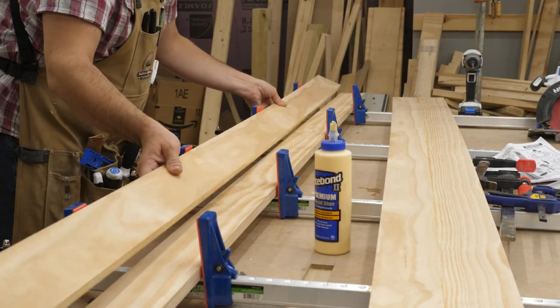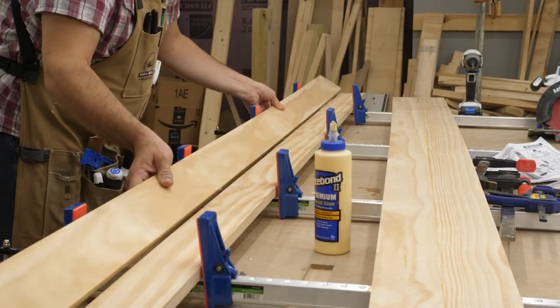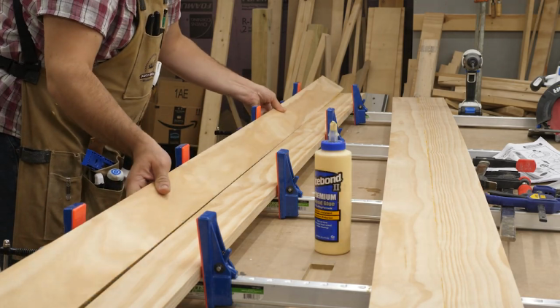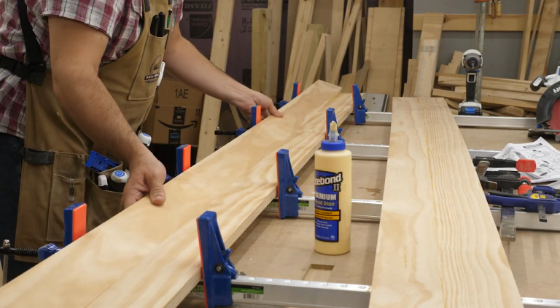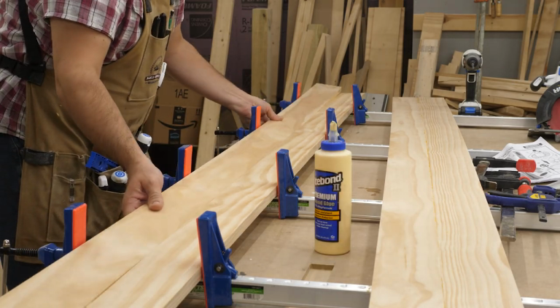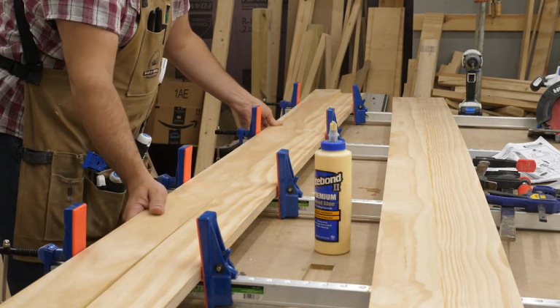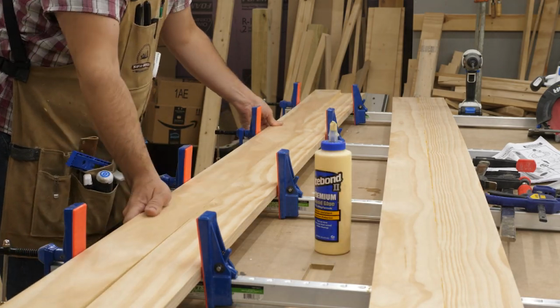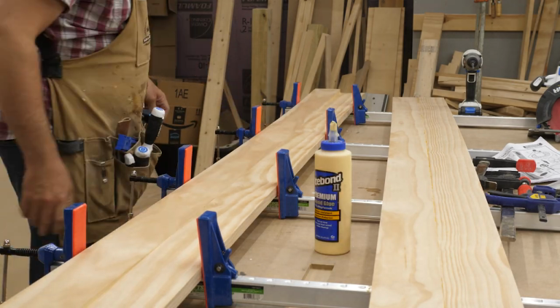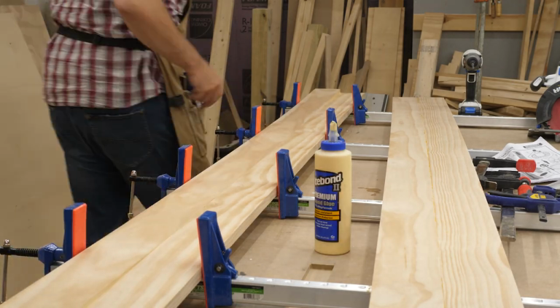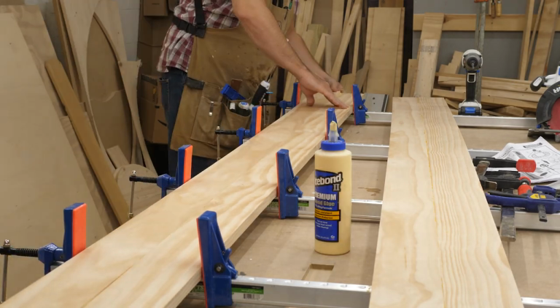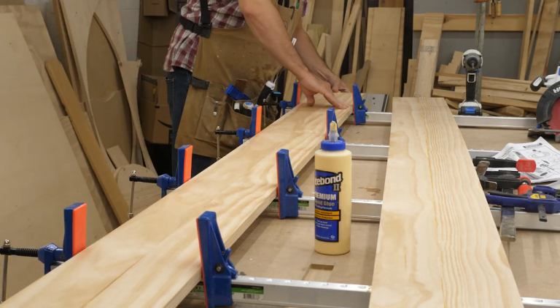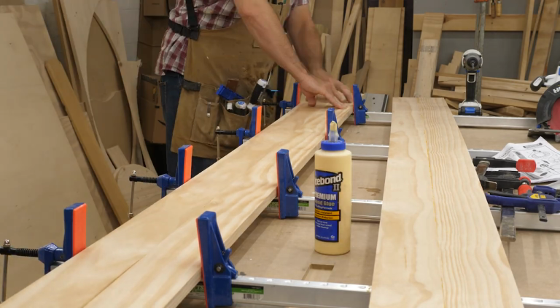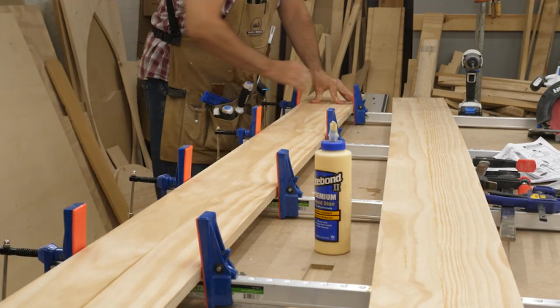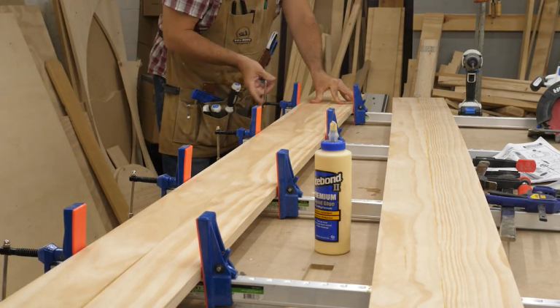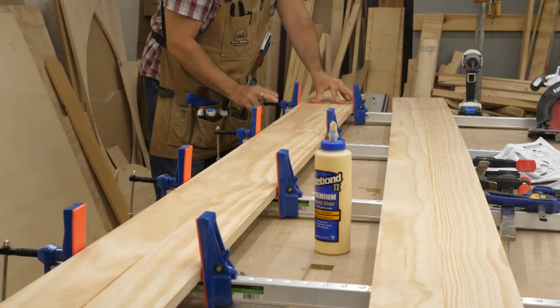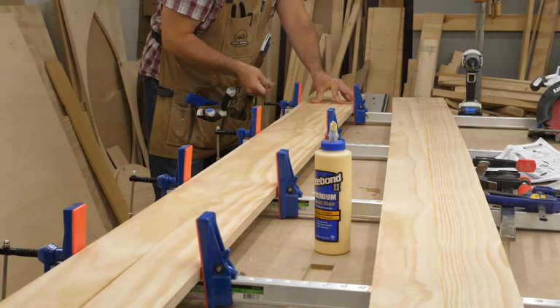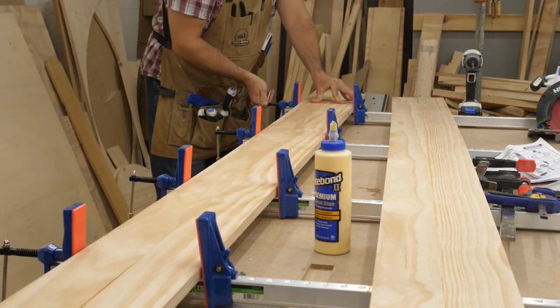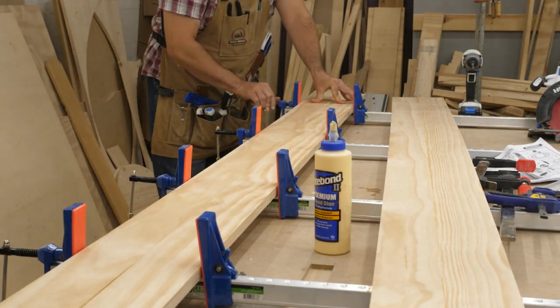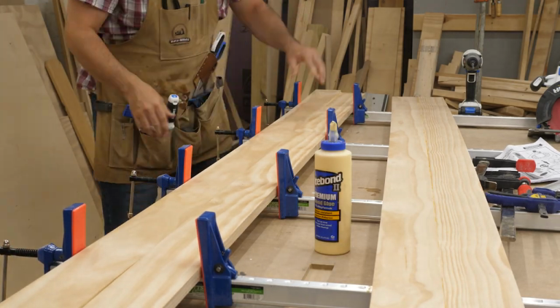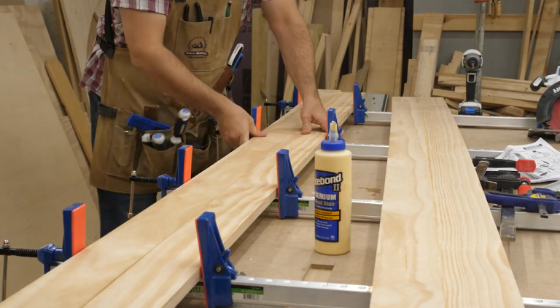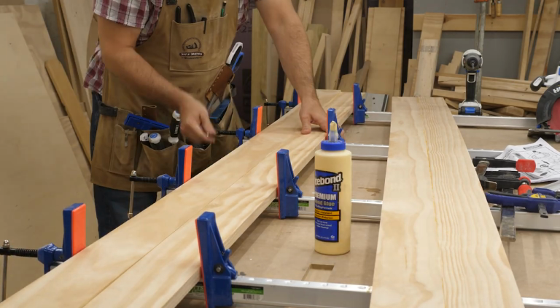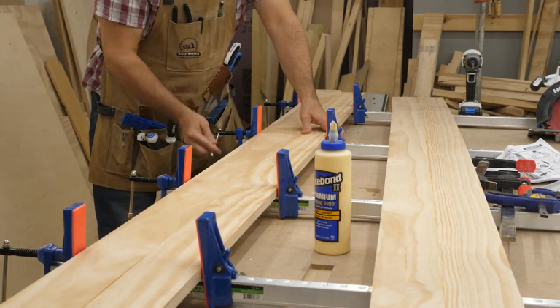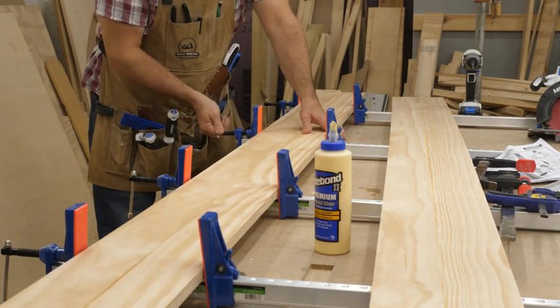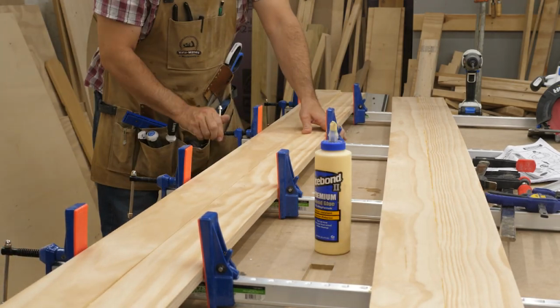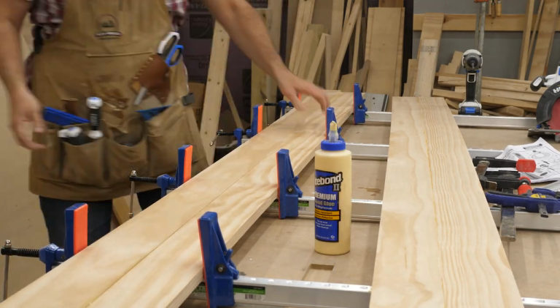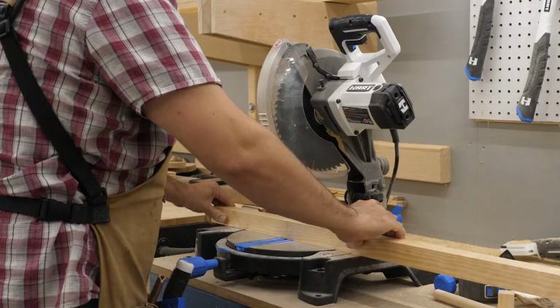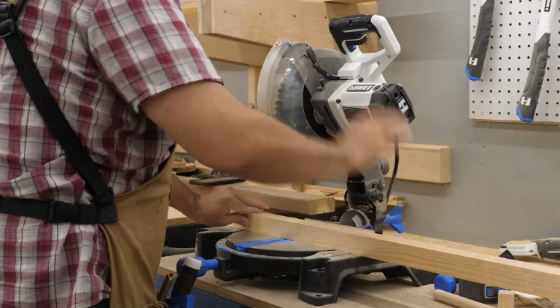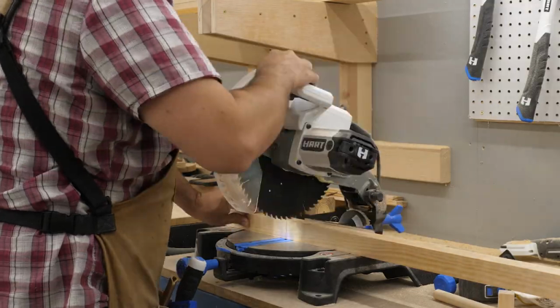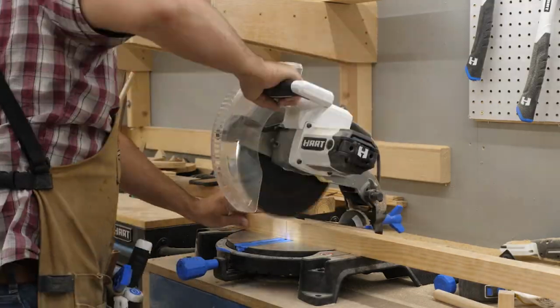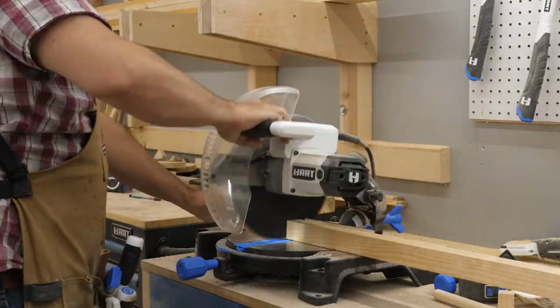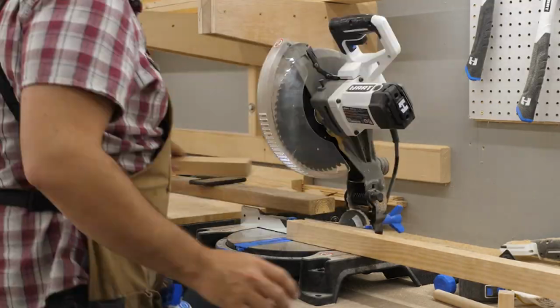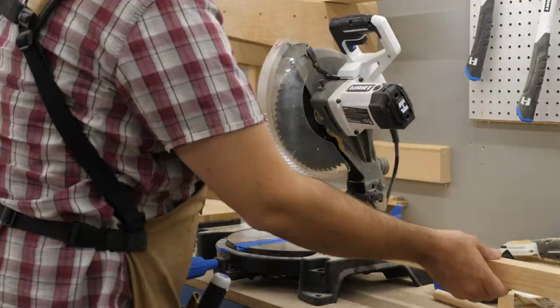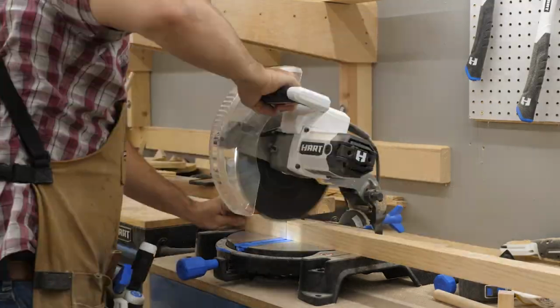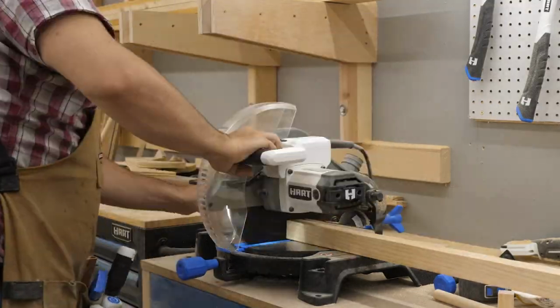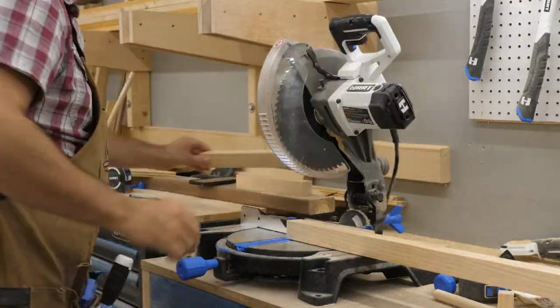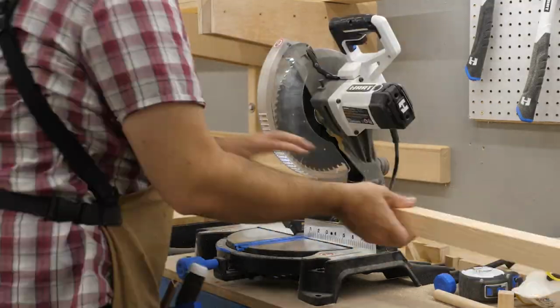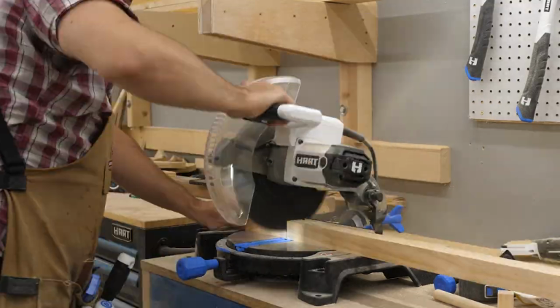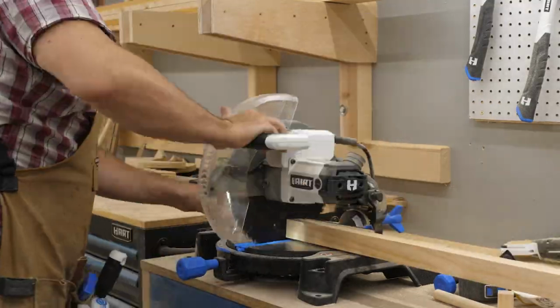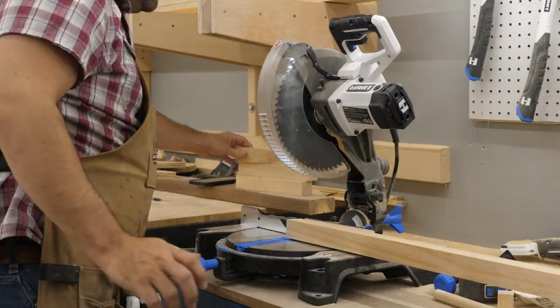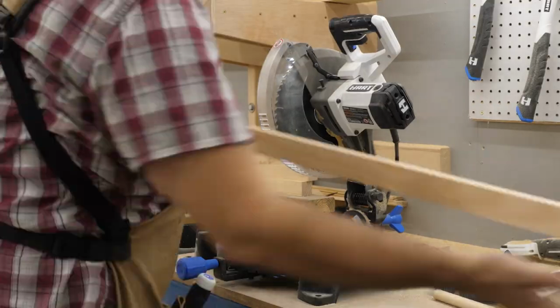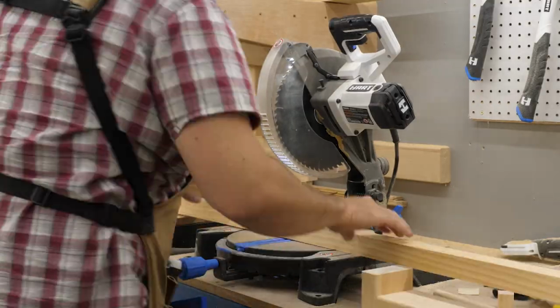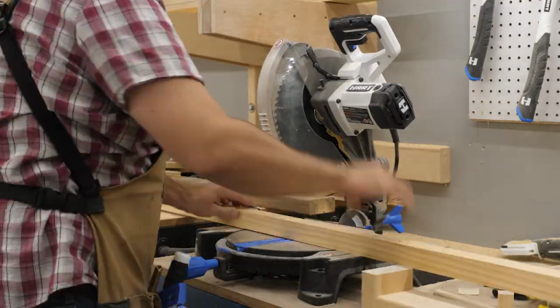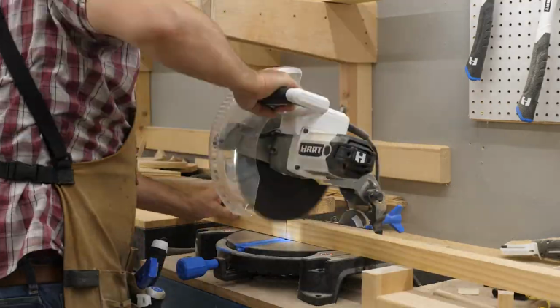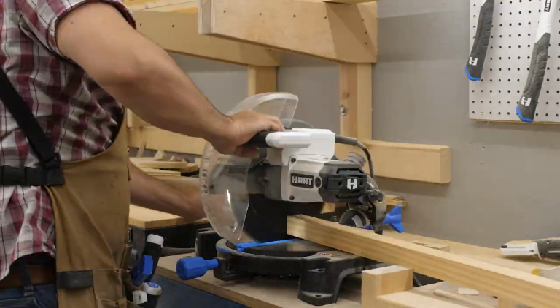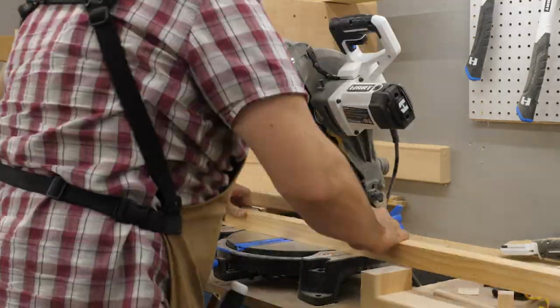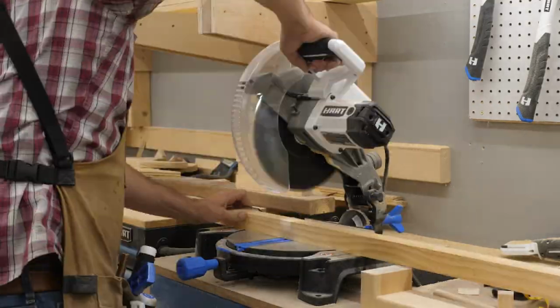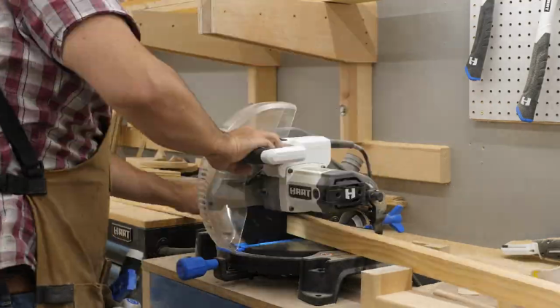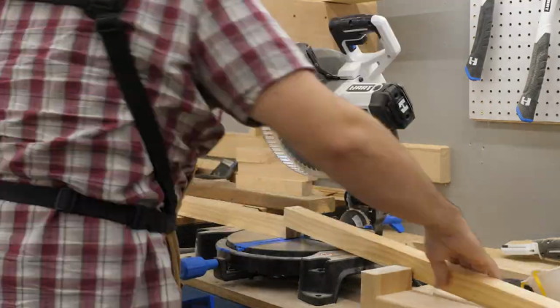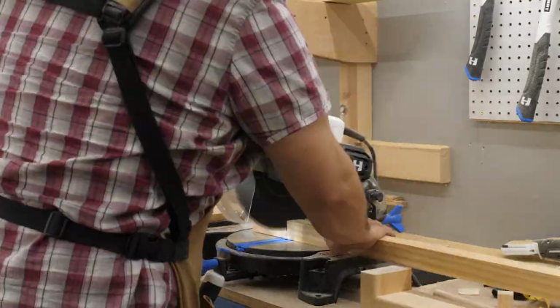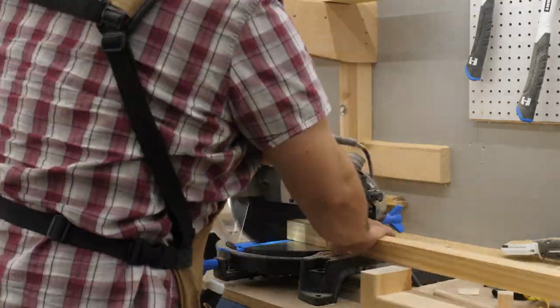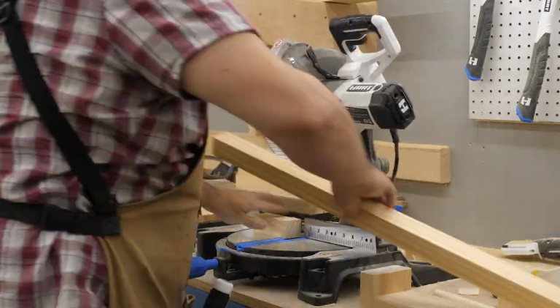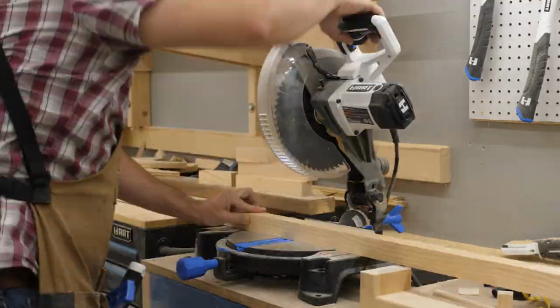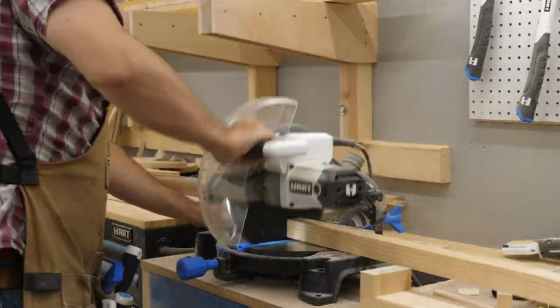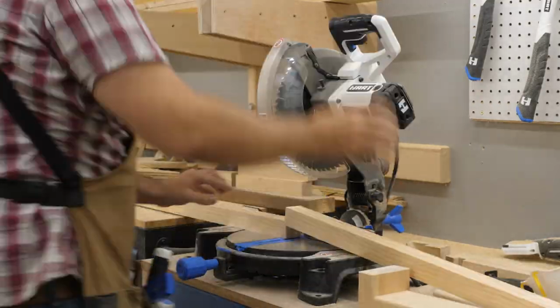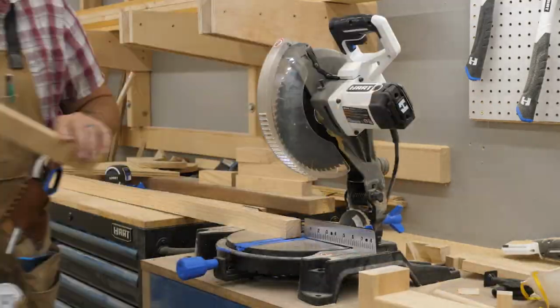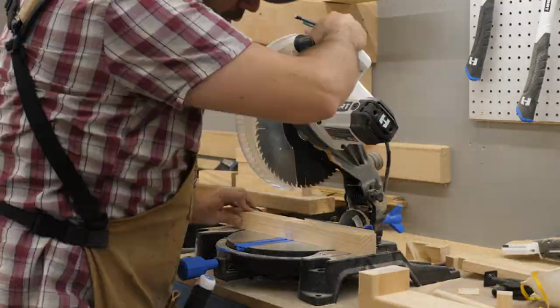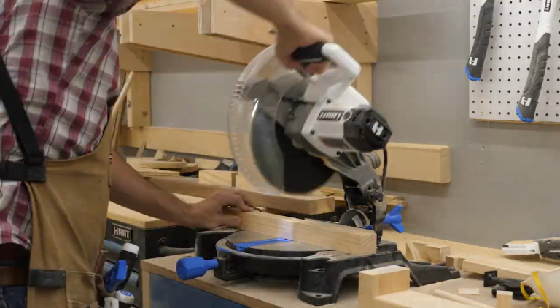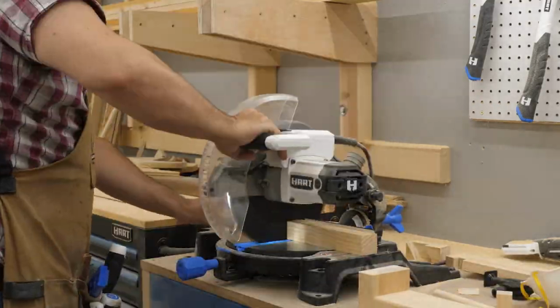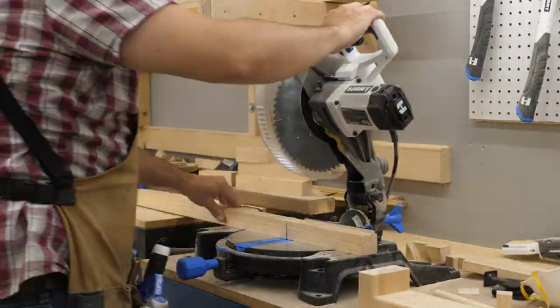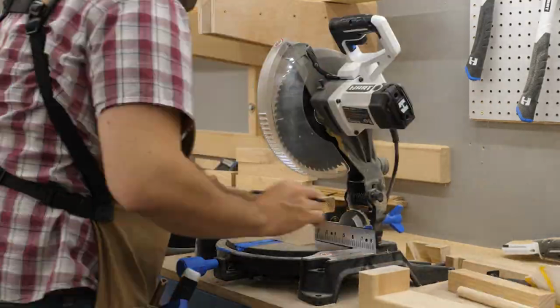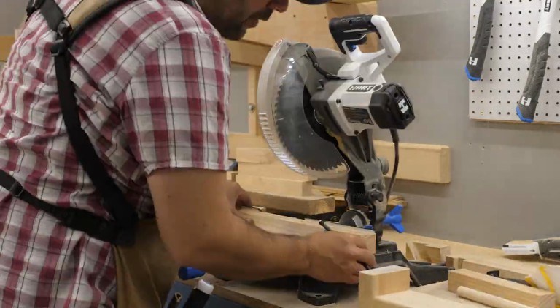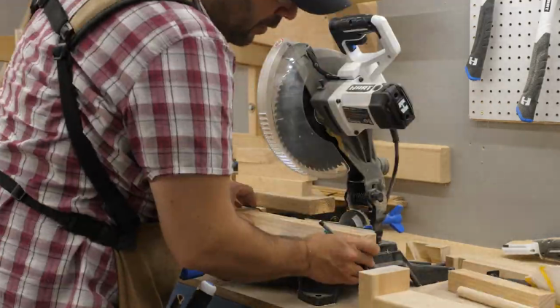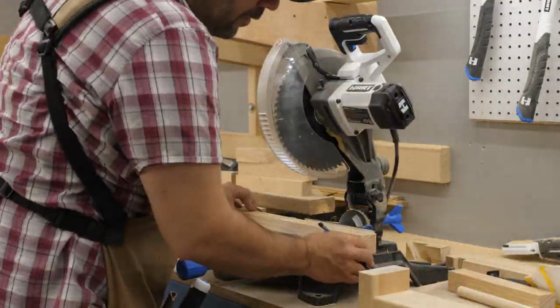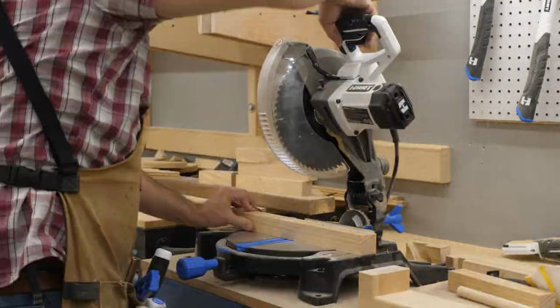While those were drying, I started on the frame. The whole thing was going to be made out of 2x2s and I used a miter saw to cut all of my pieces.